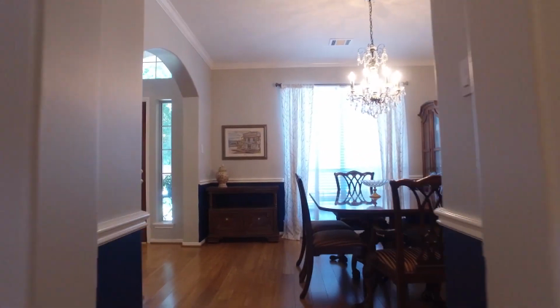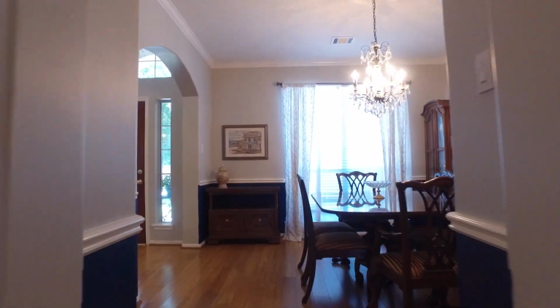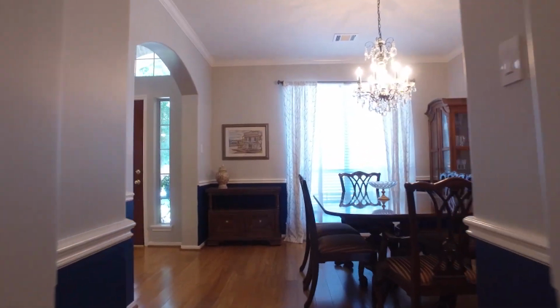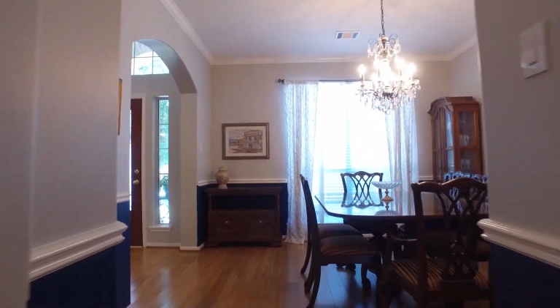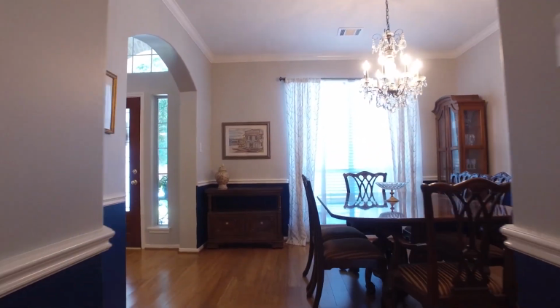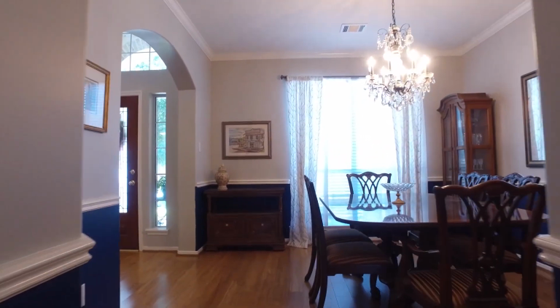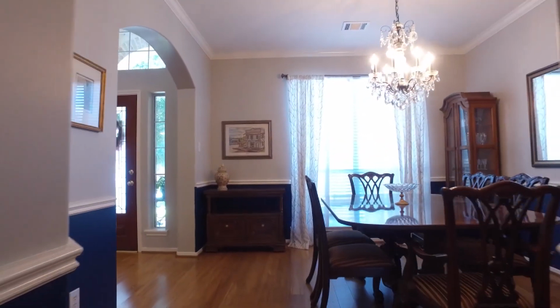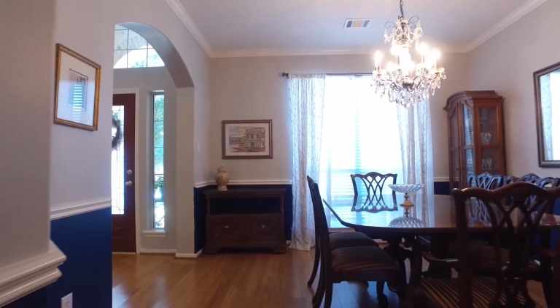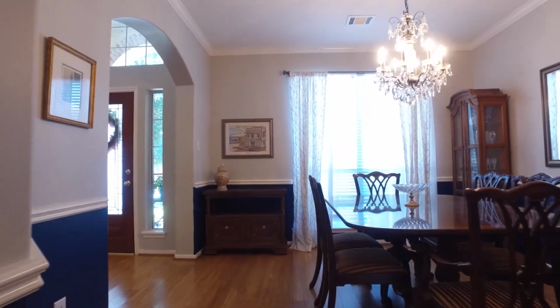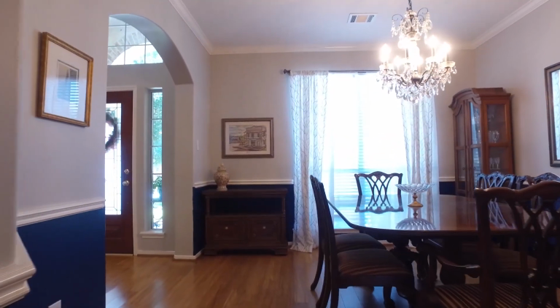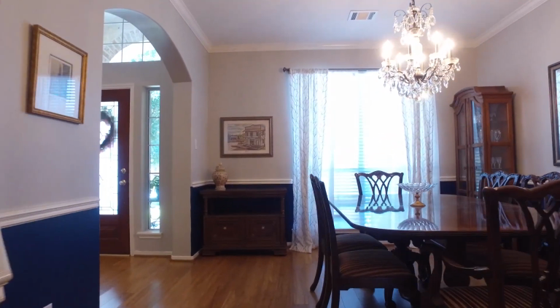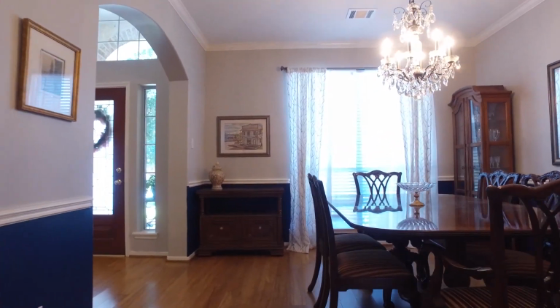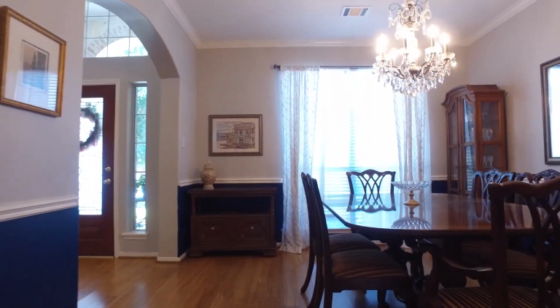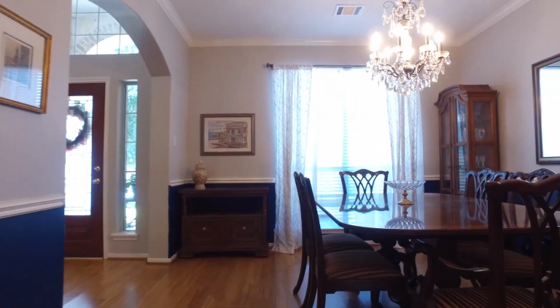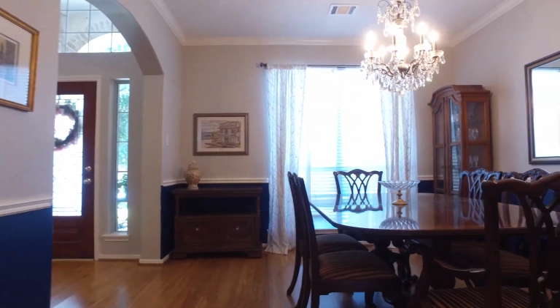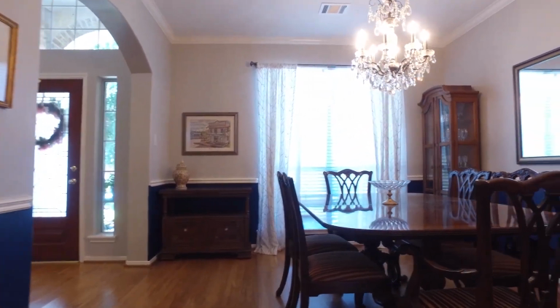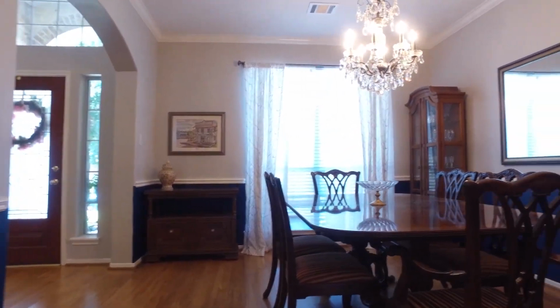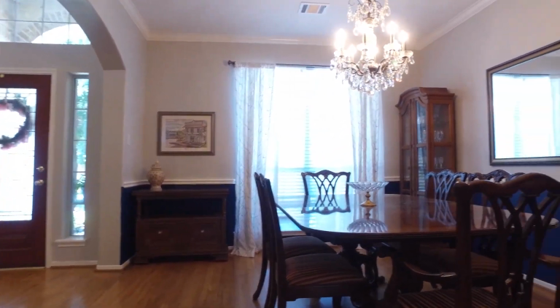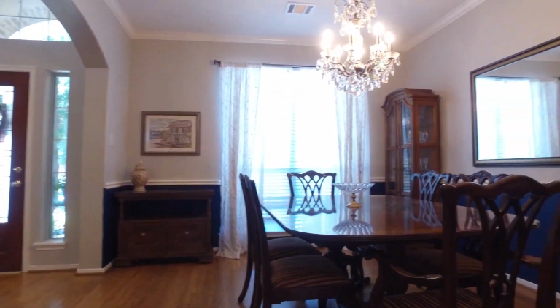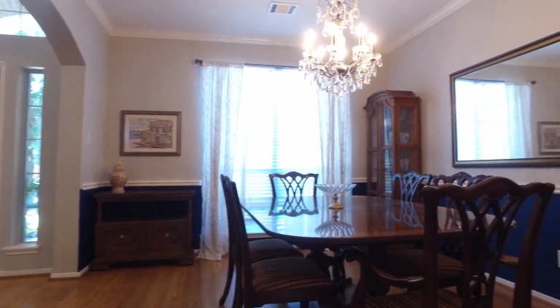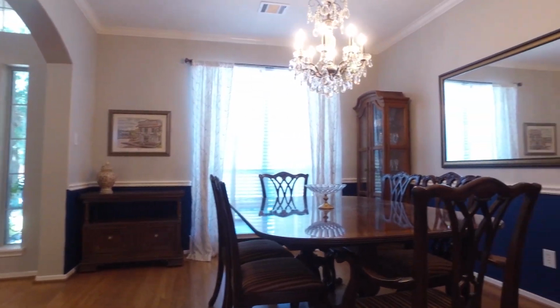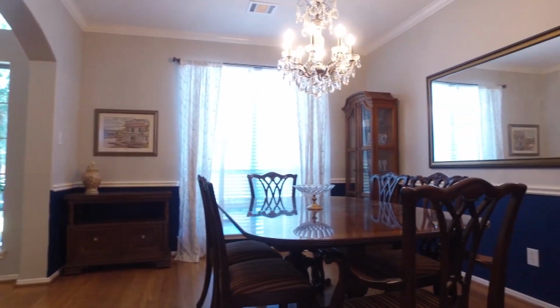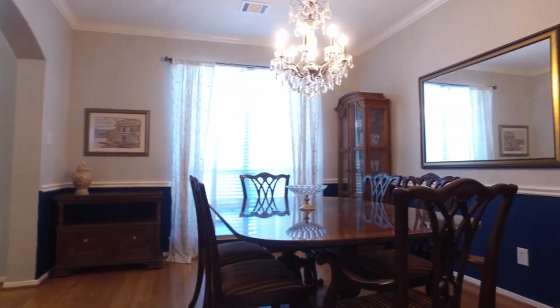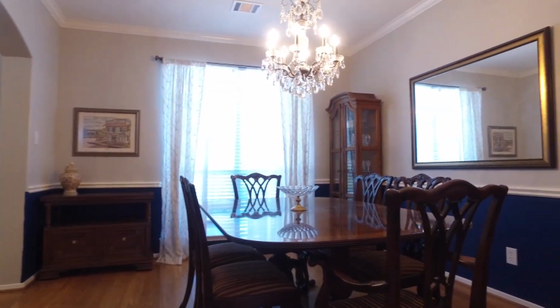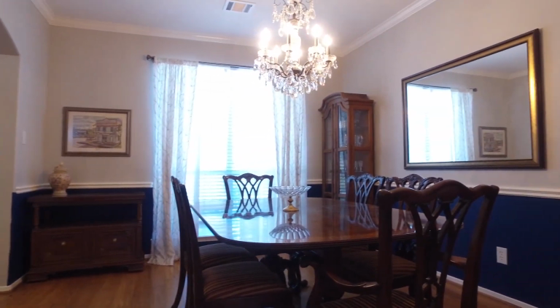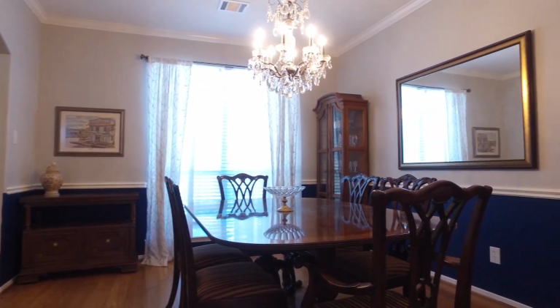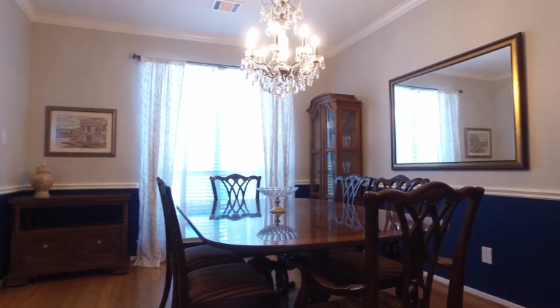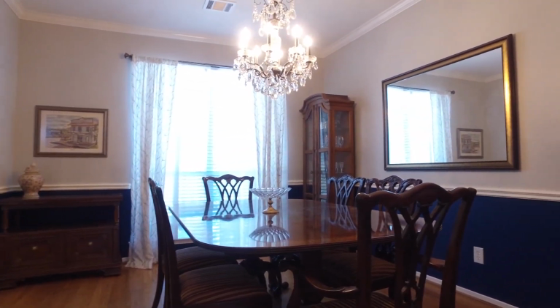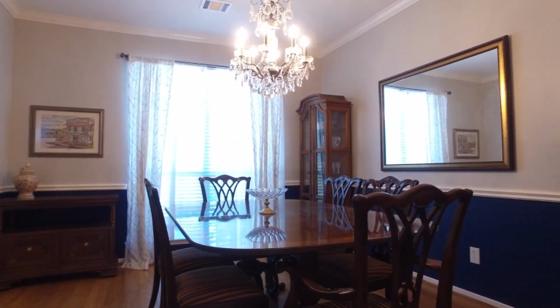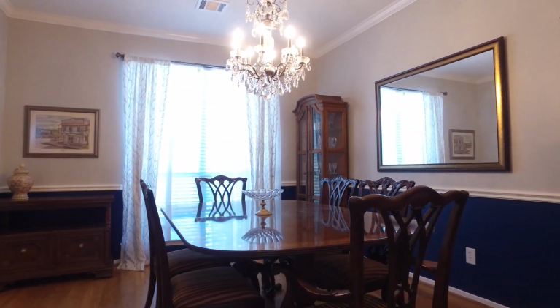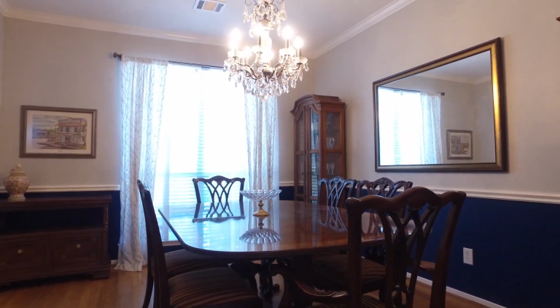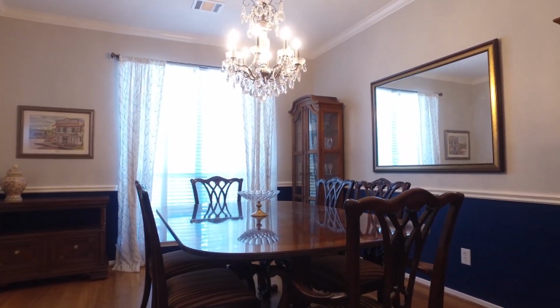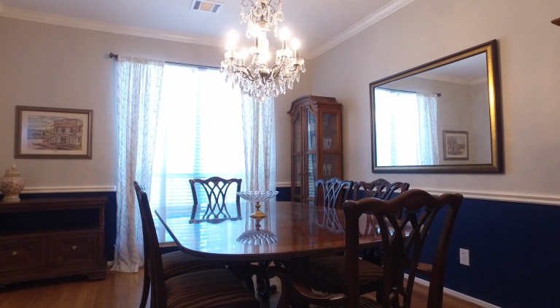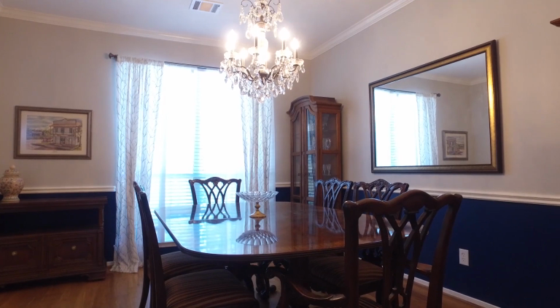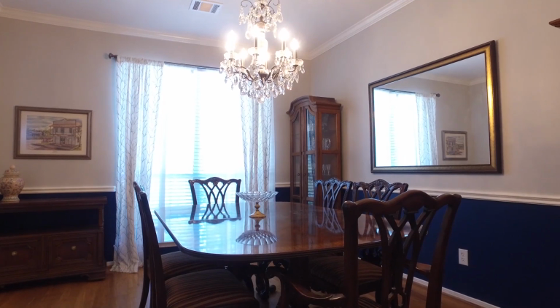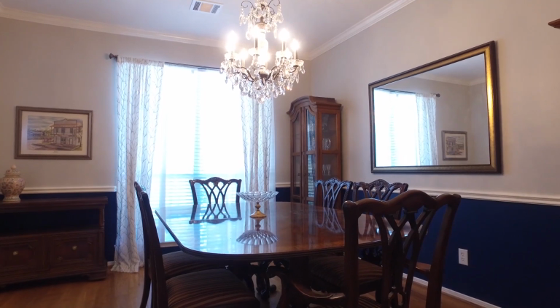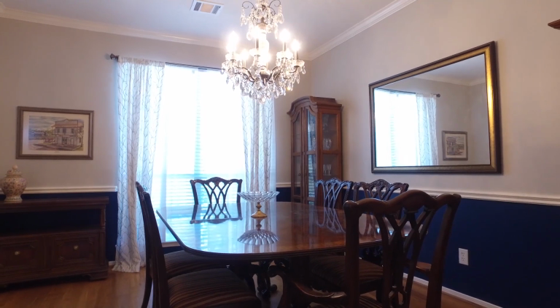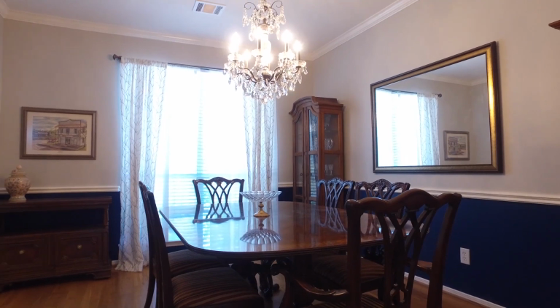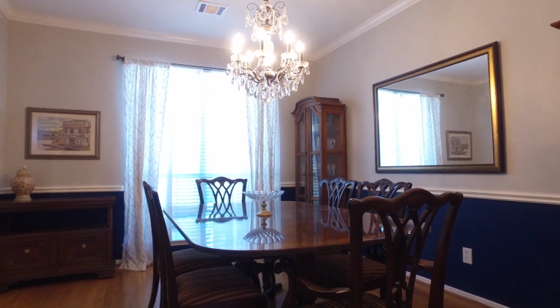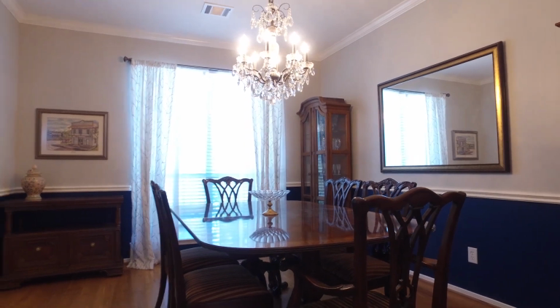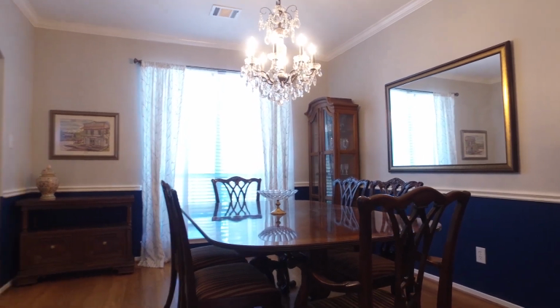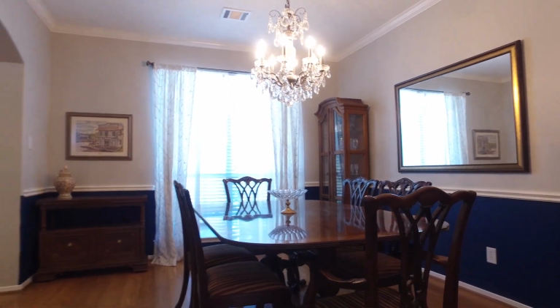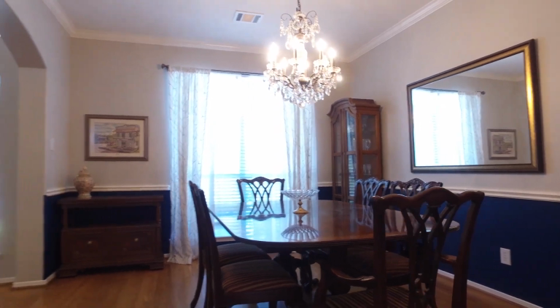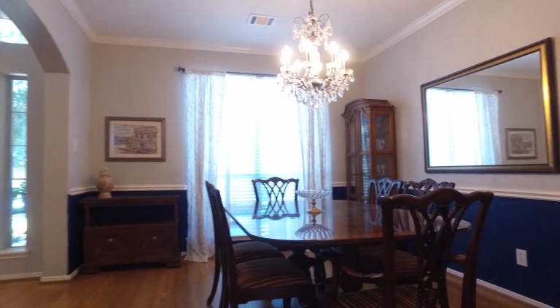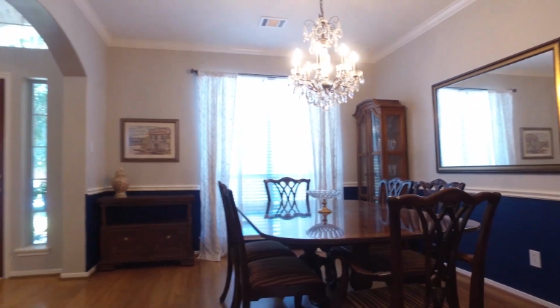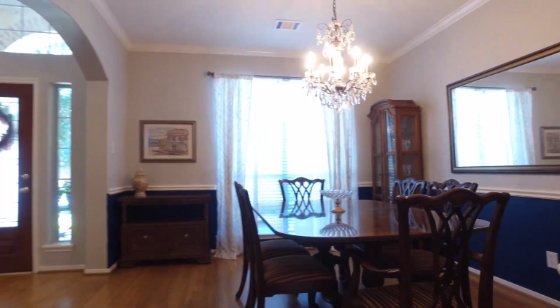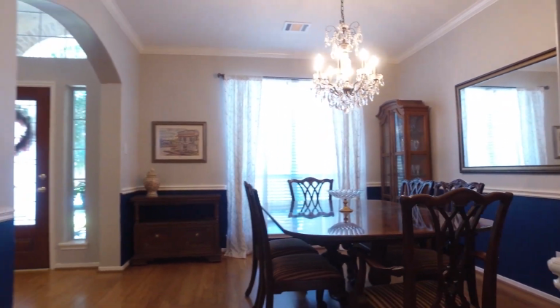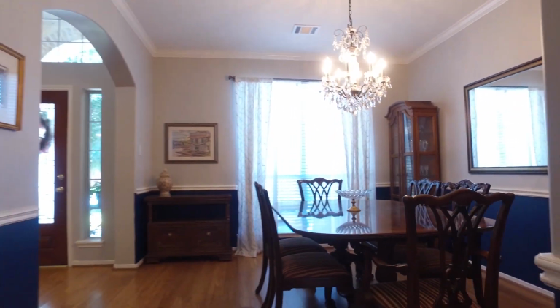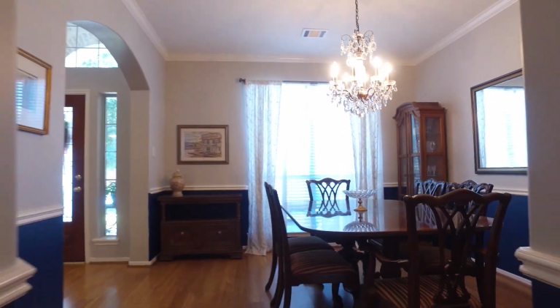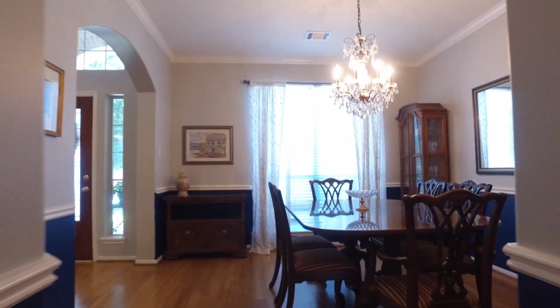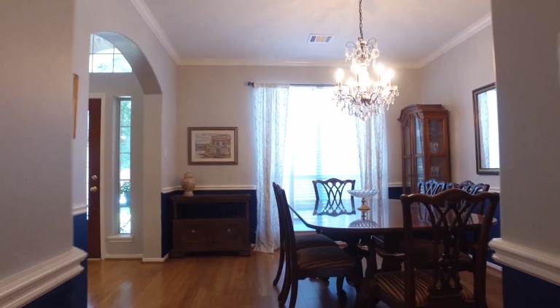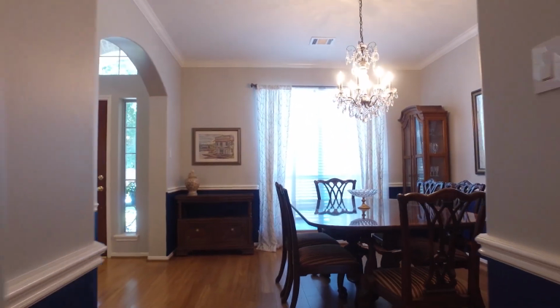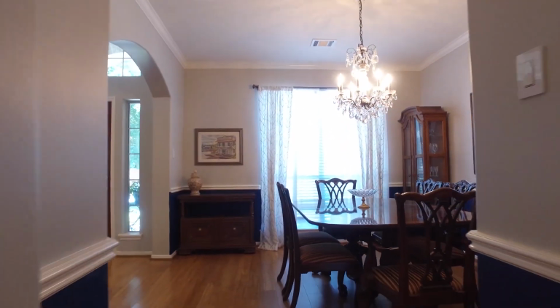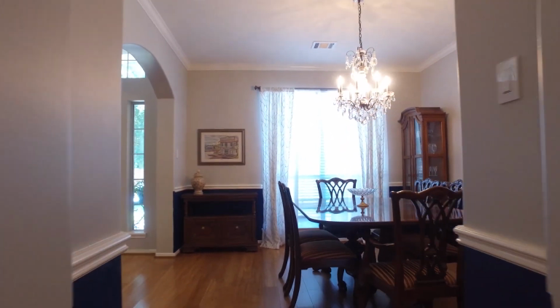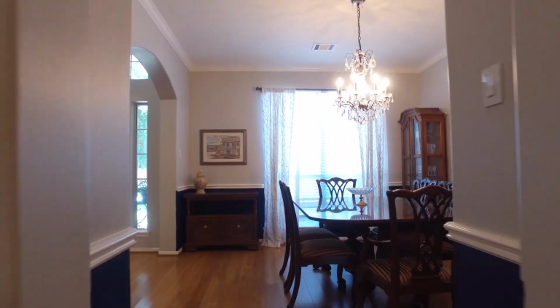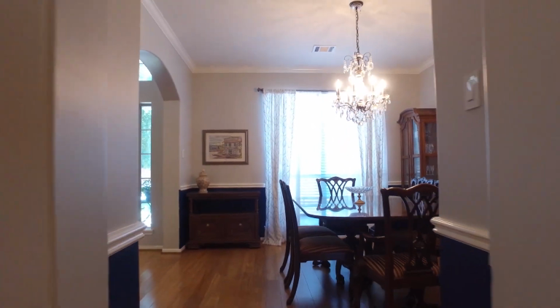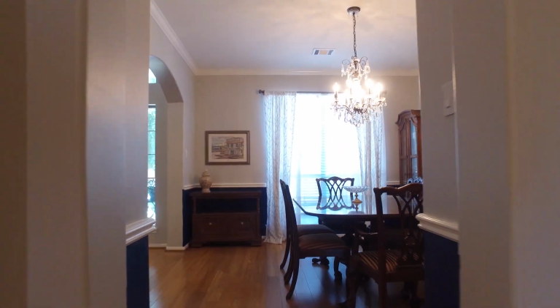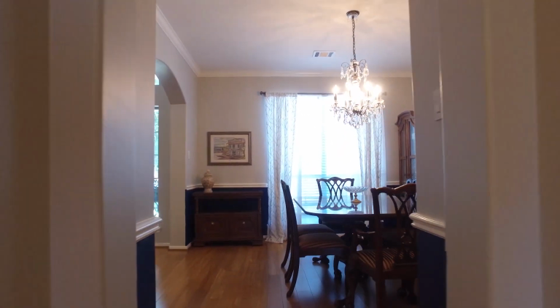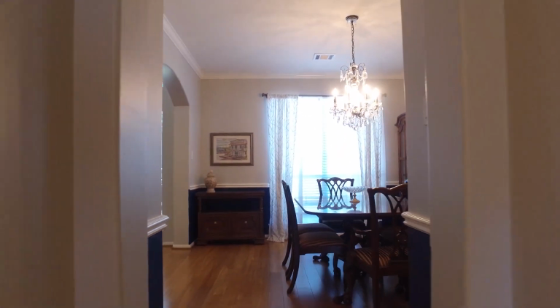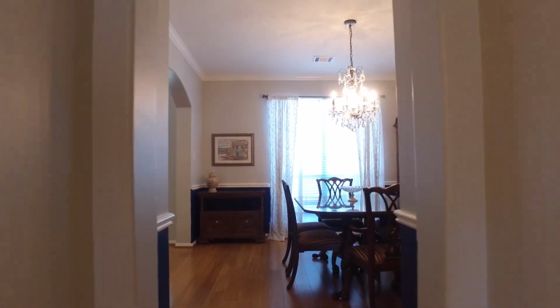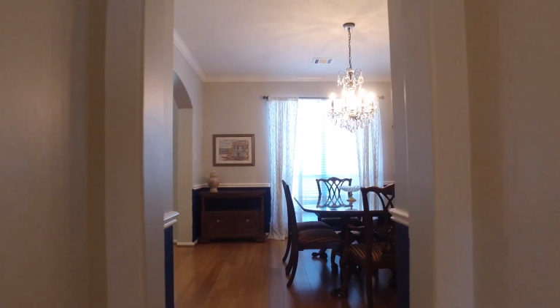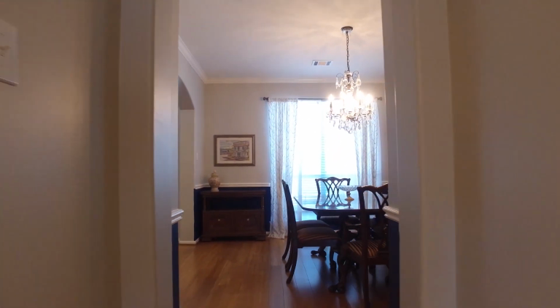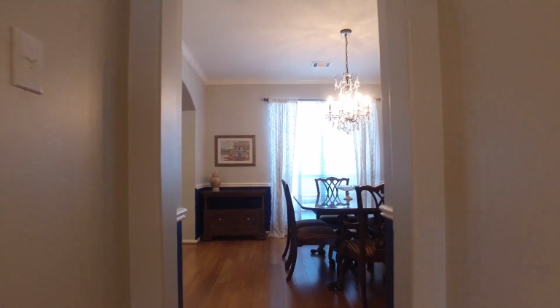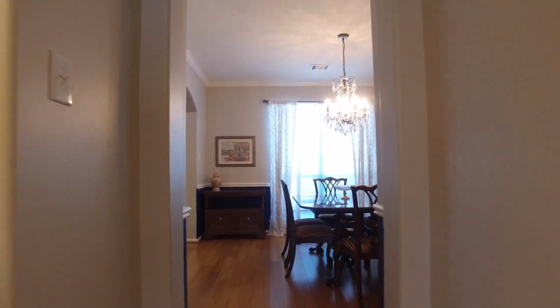The dining room is superb and large, with chair railing and crown molding and a beautiful chandelier.